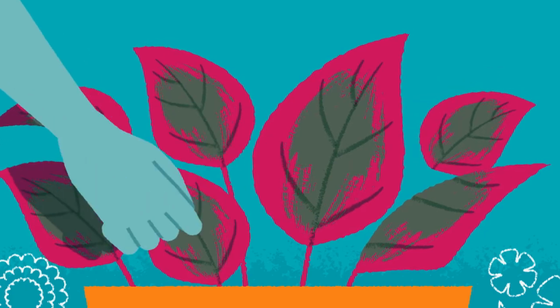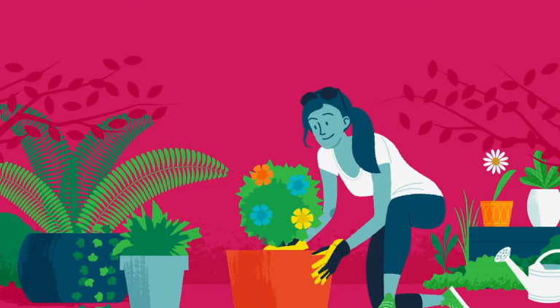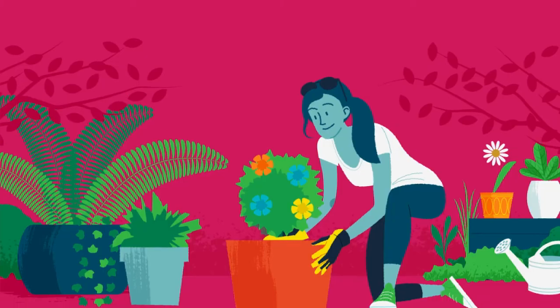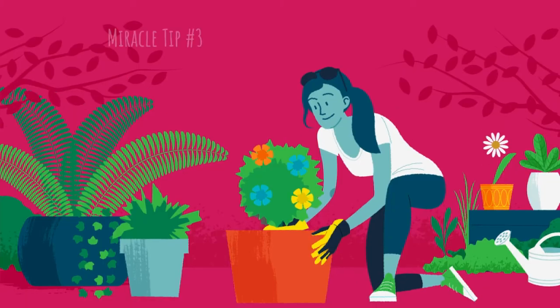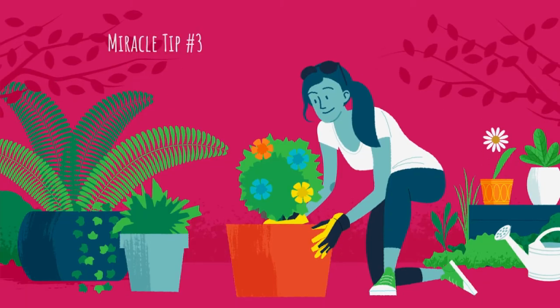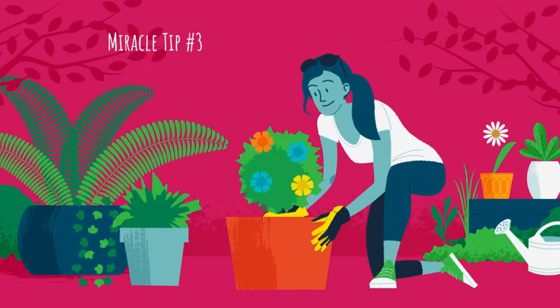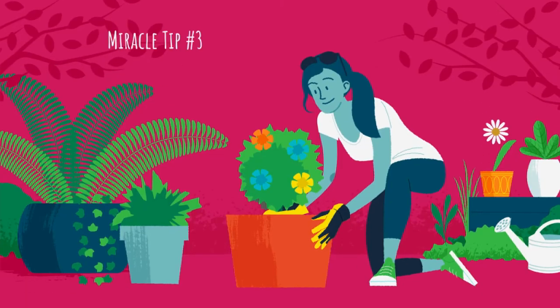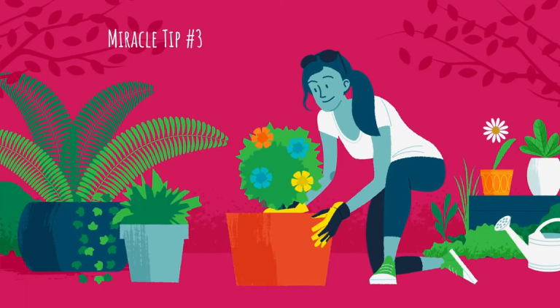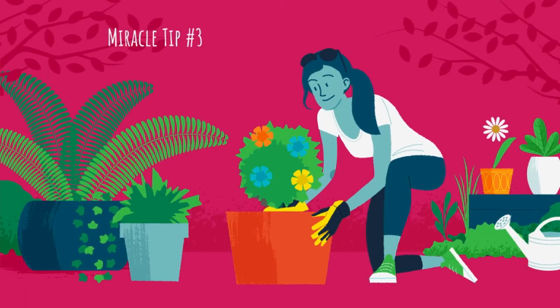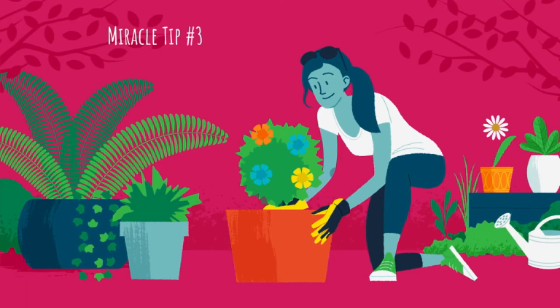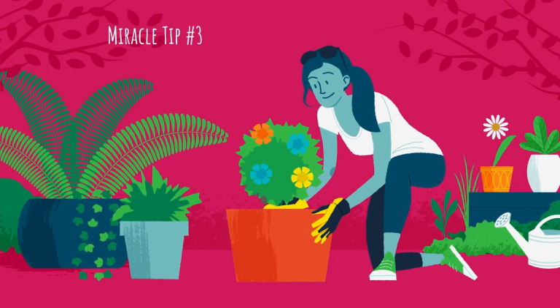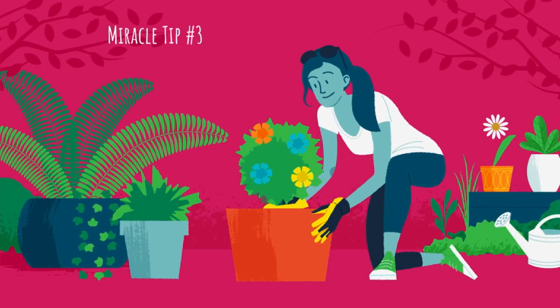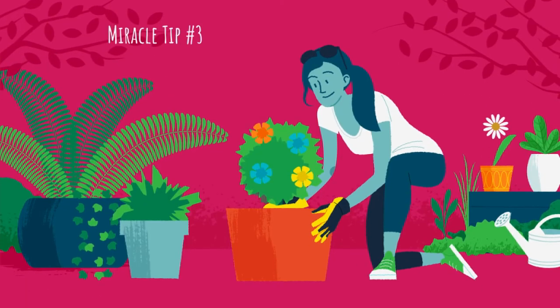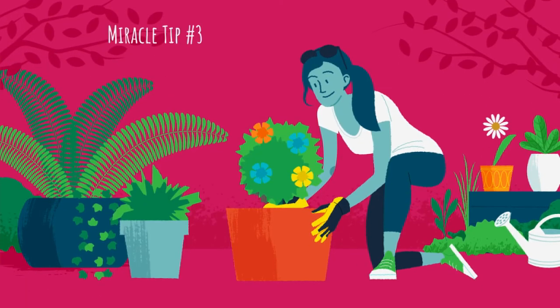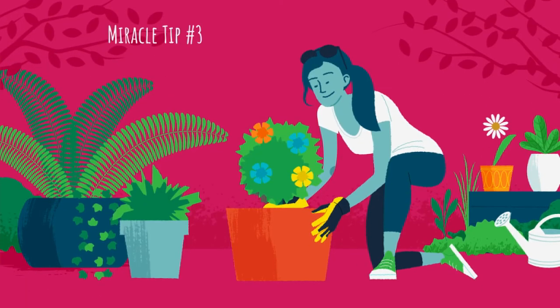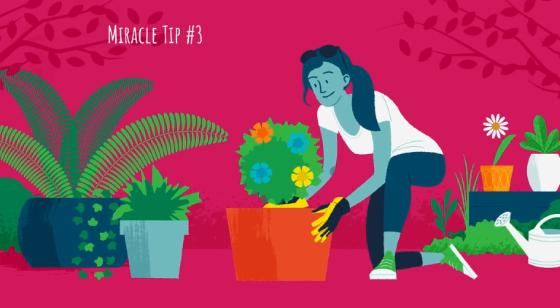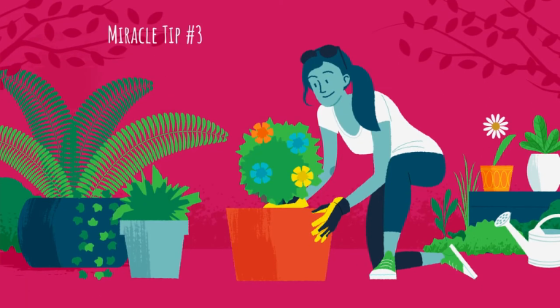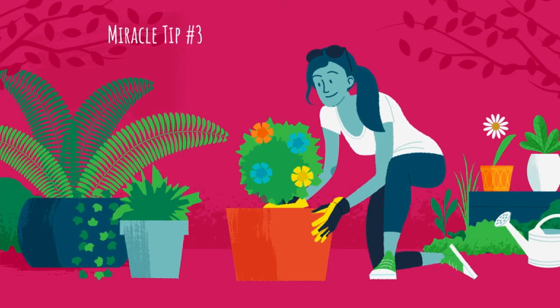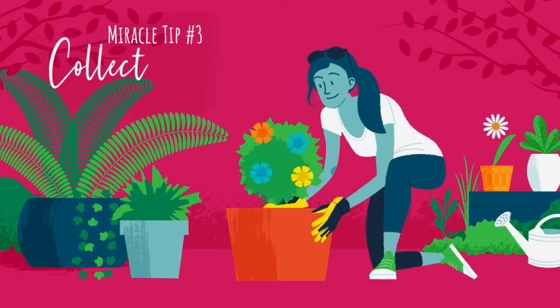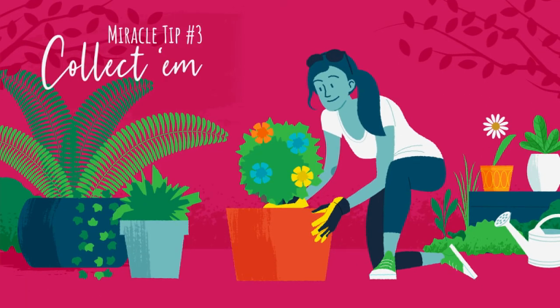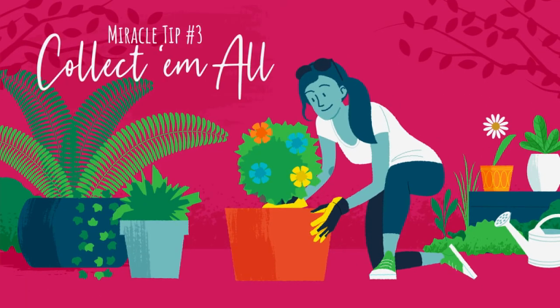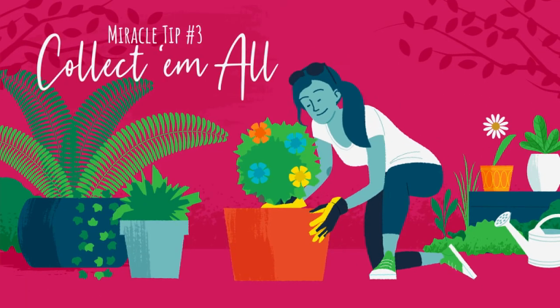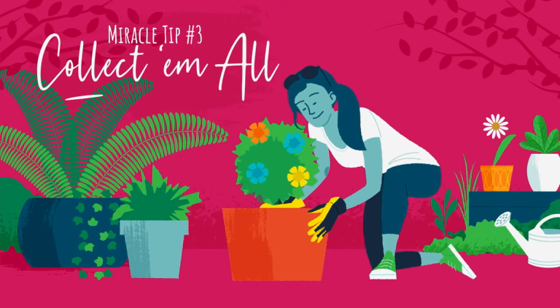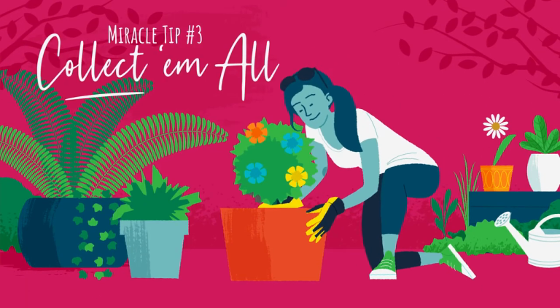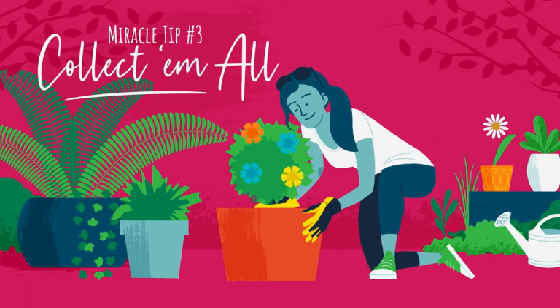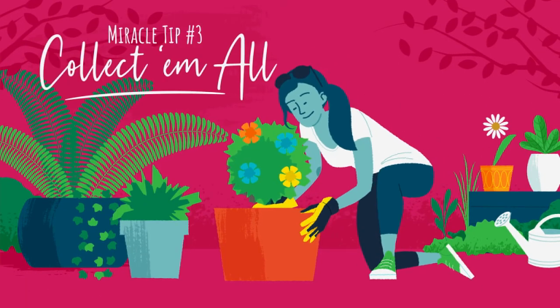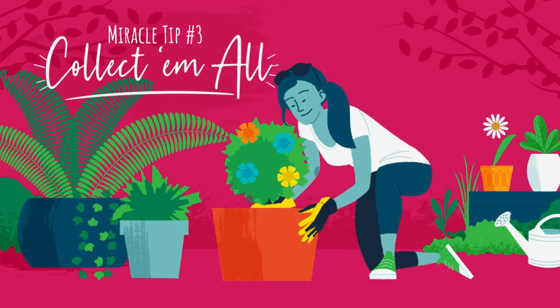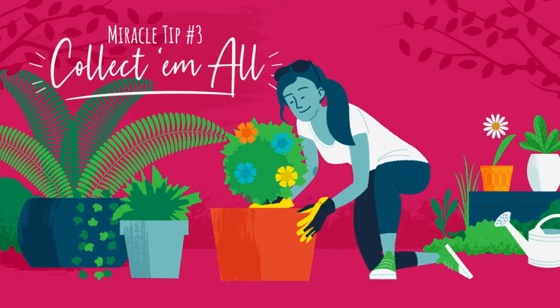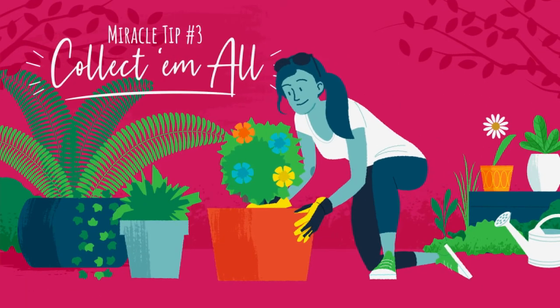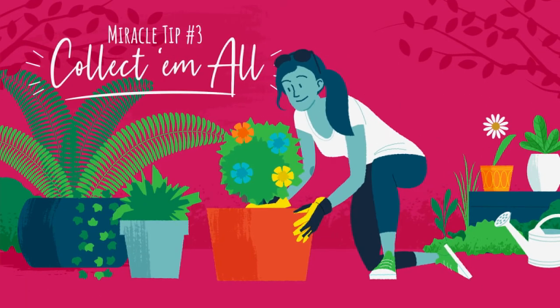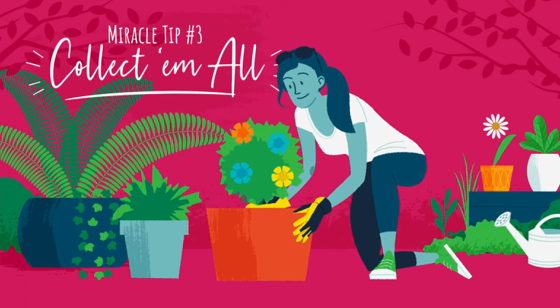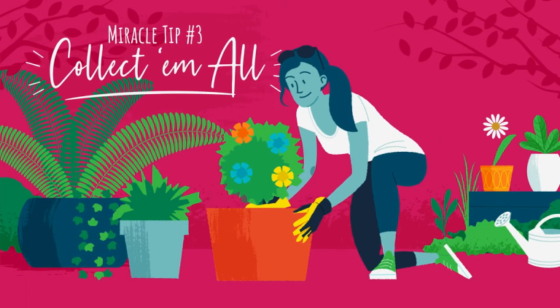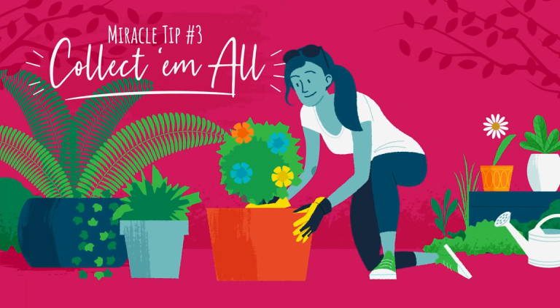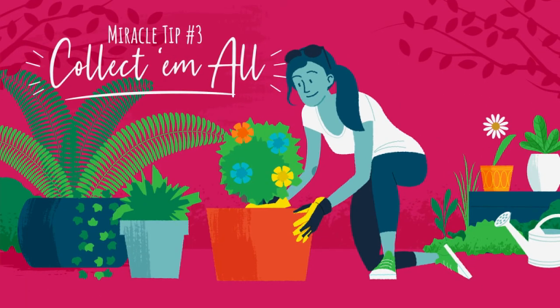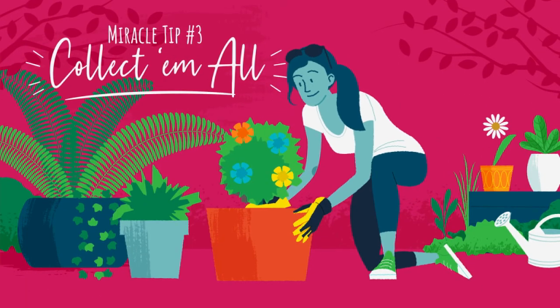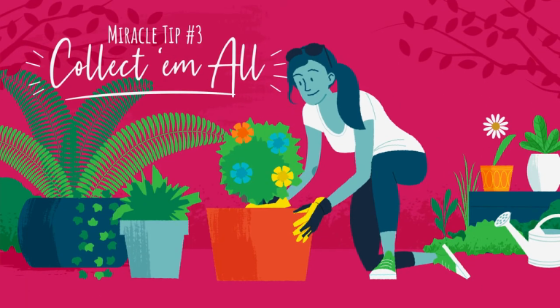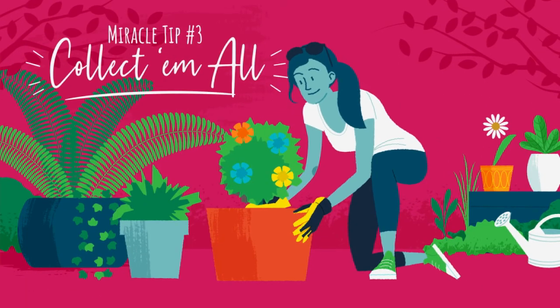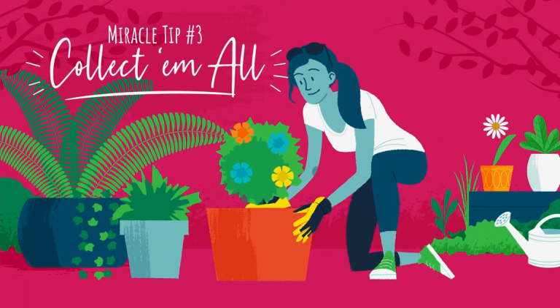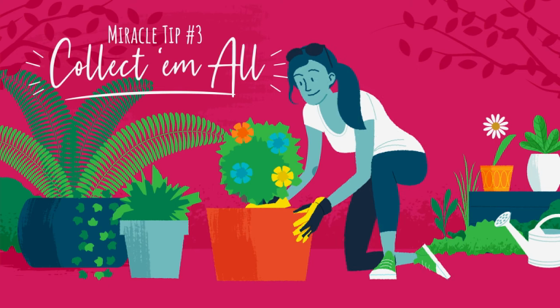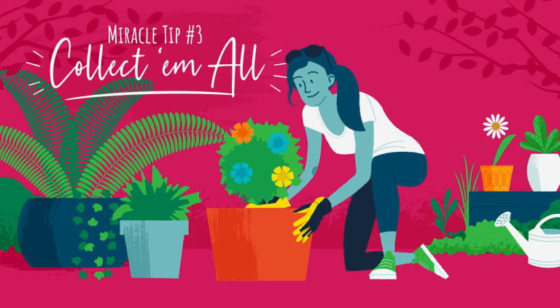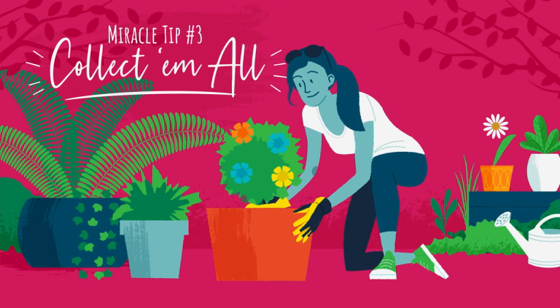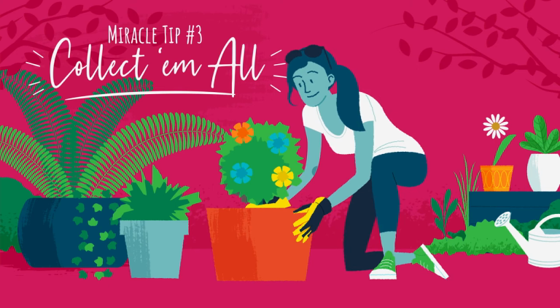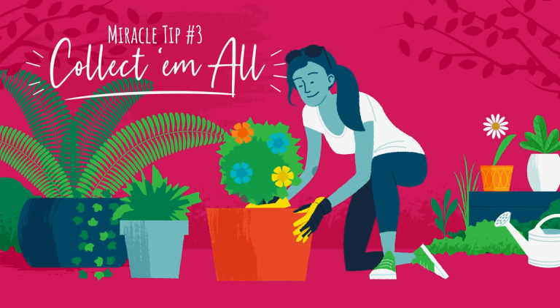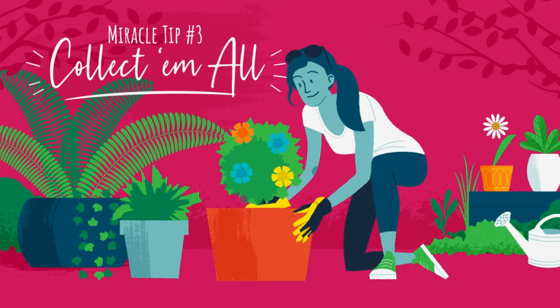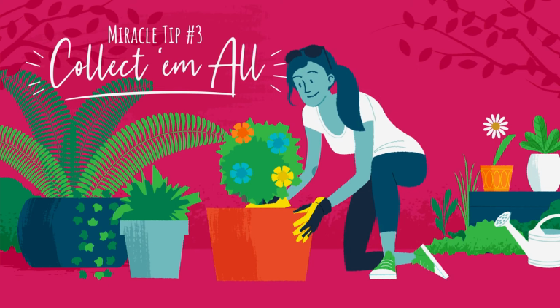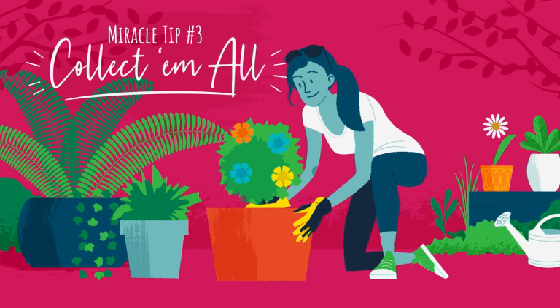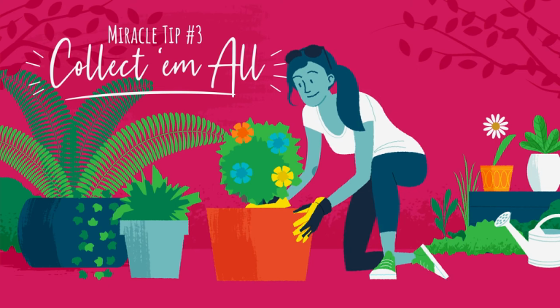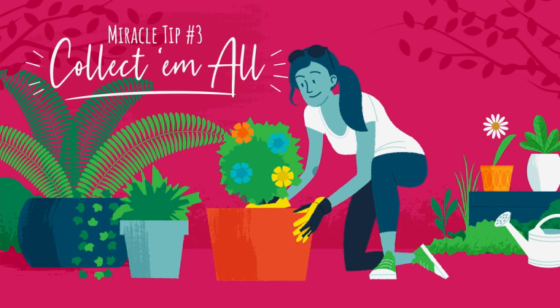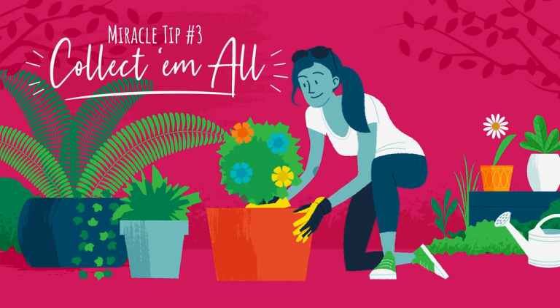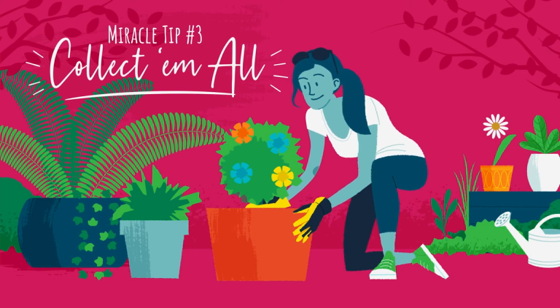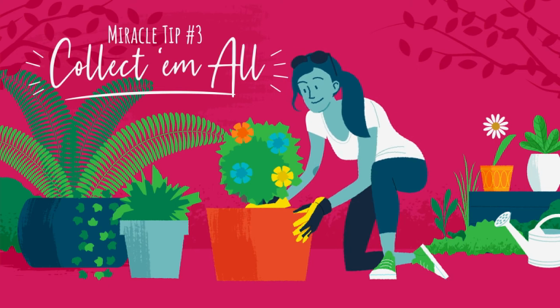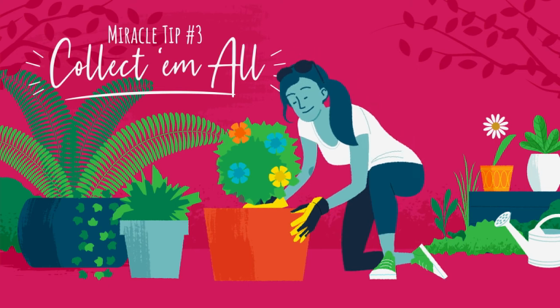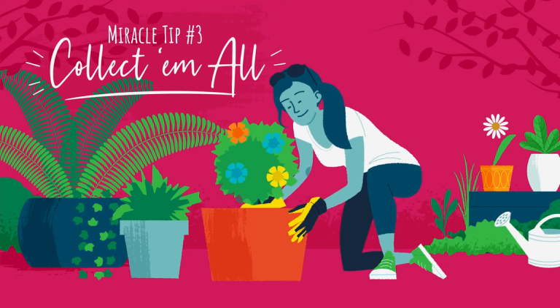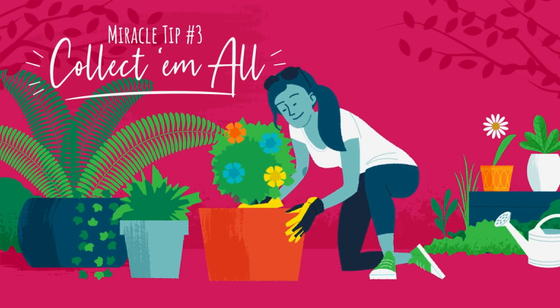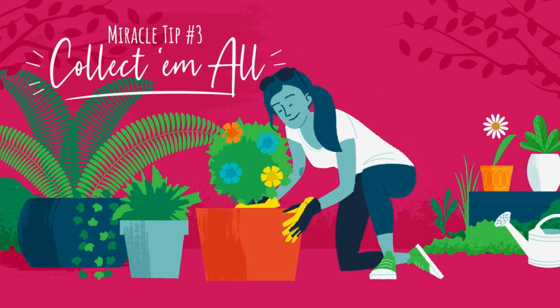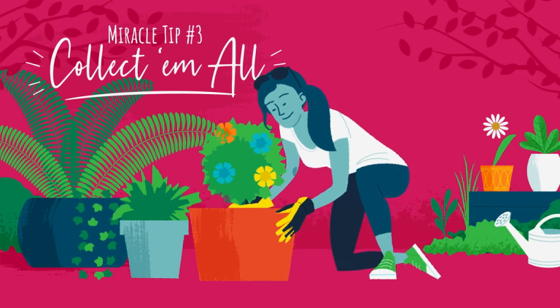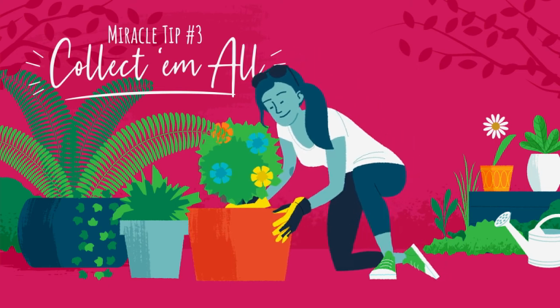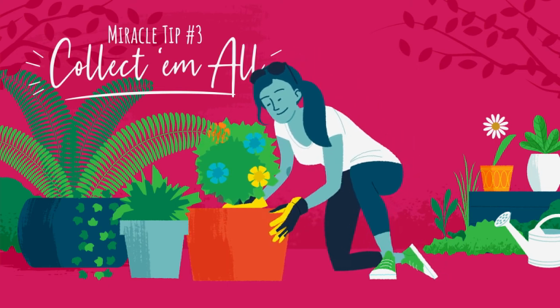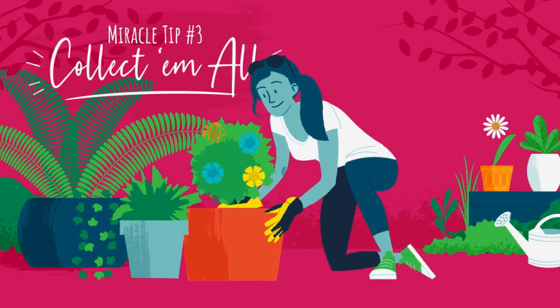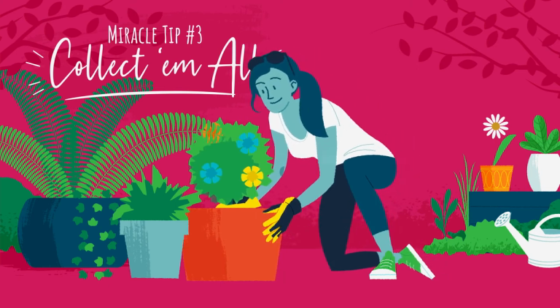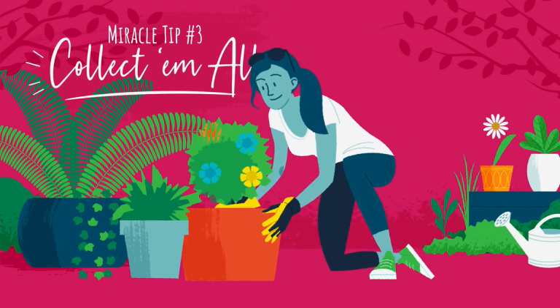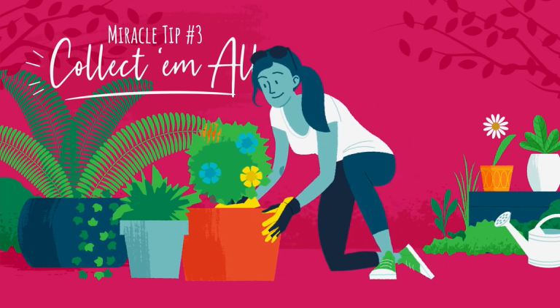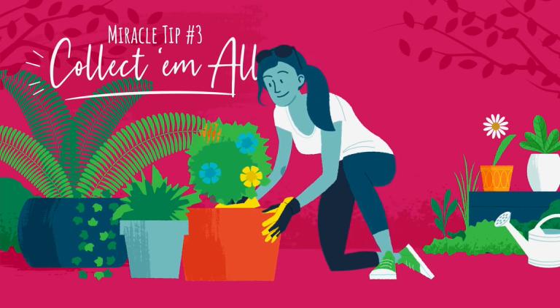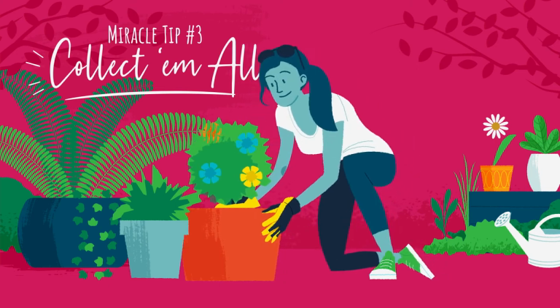Miracle tip number three: collect them all. Group container plants together to help increase the humidity around them.